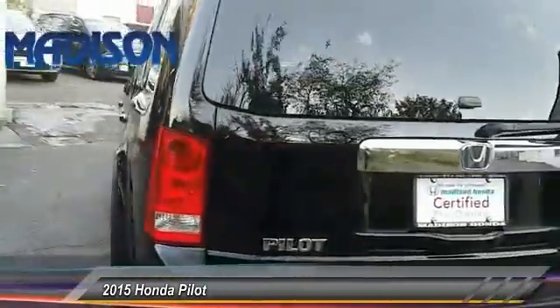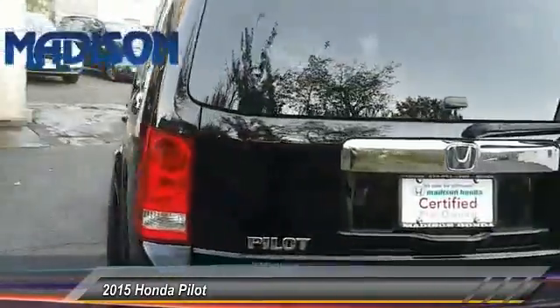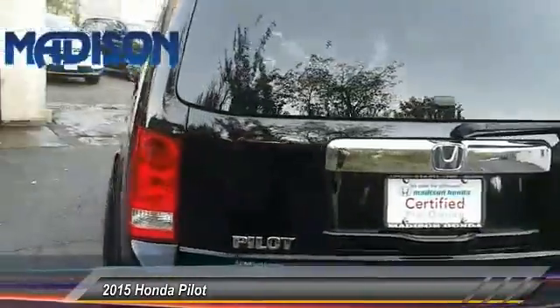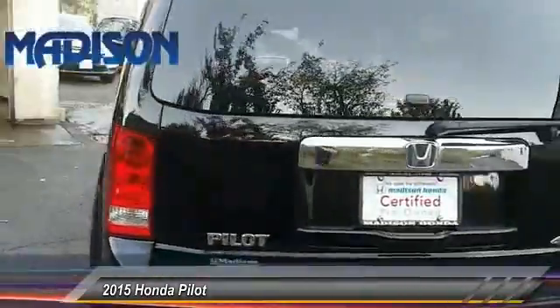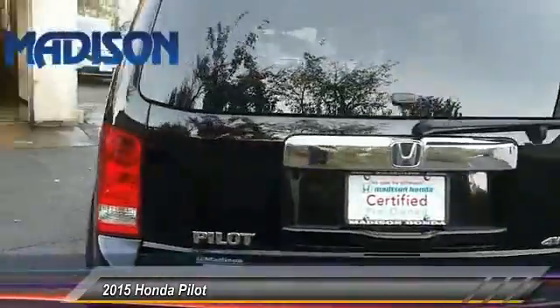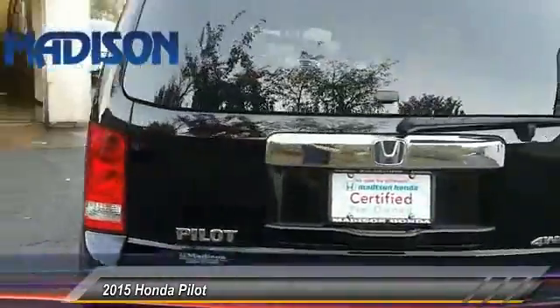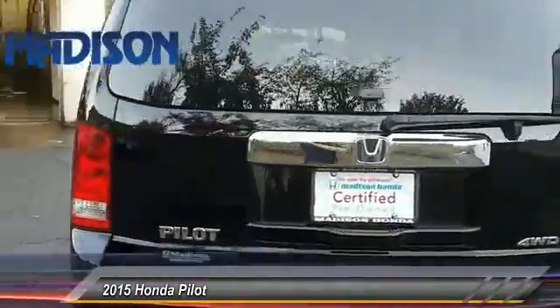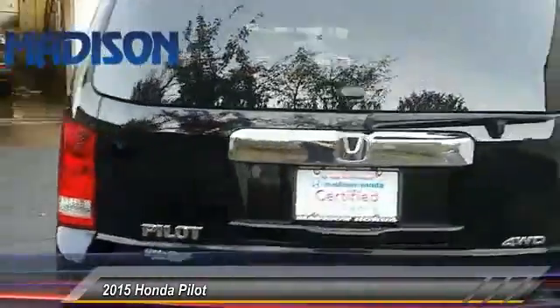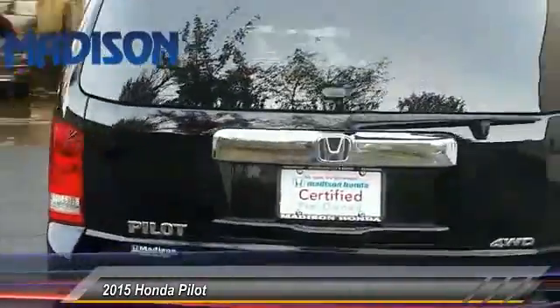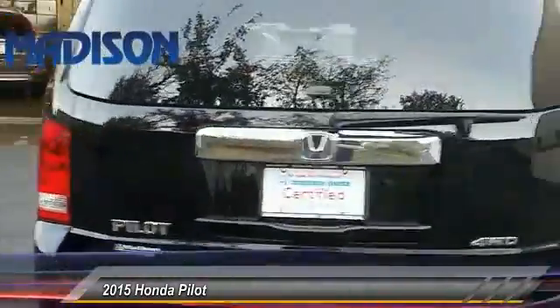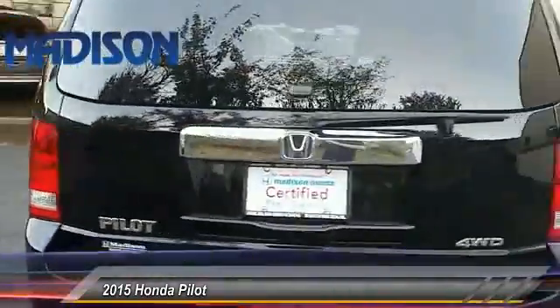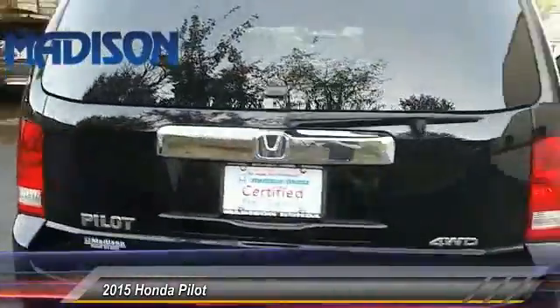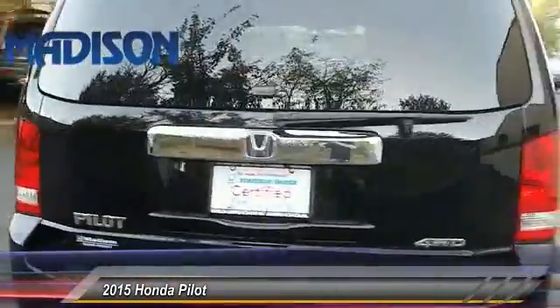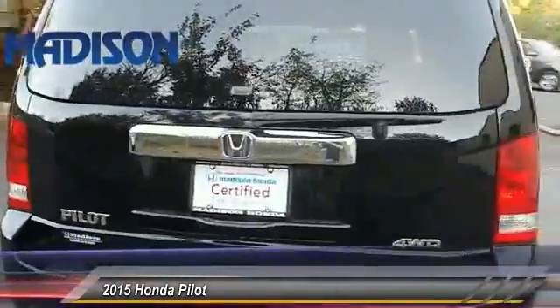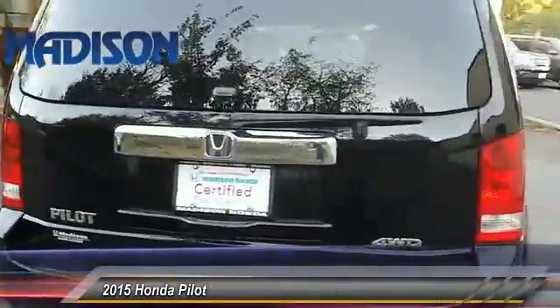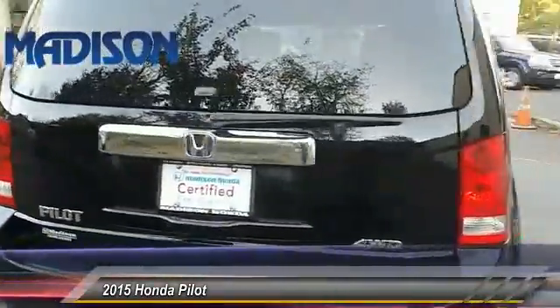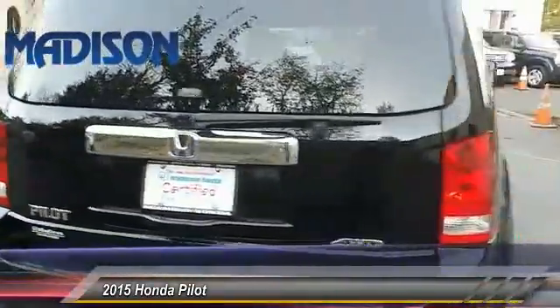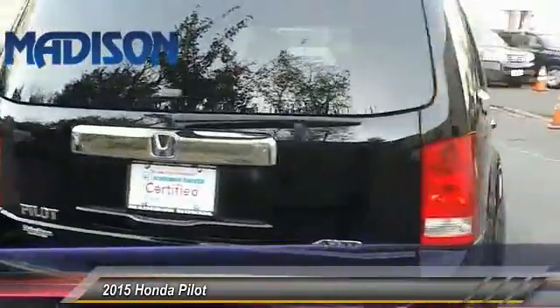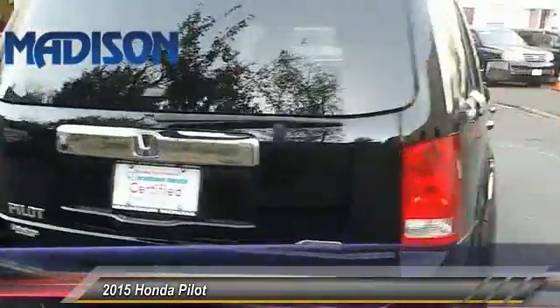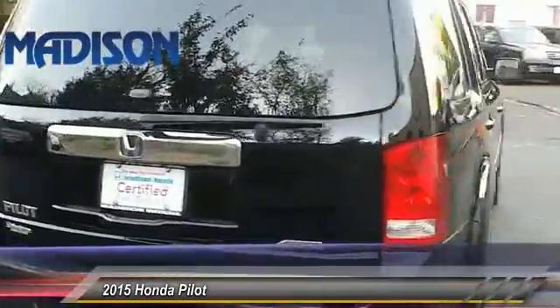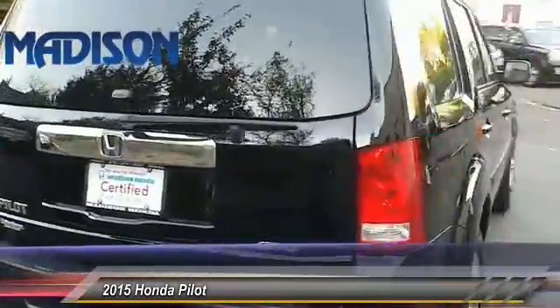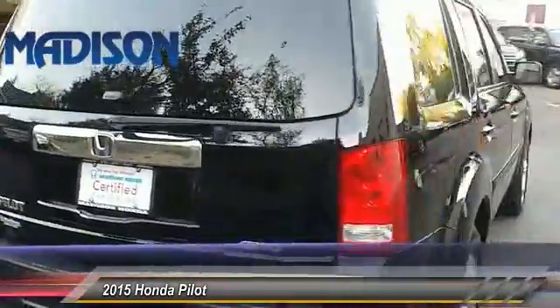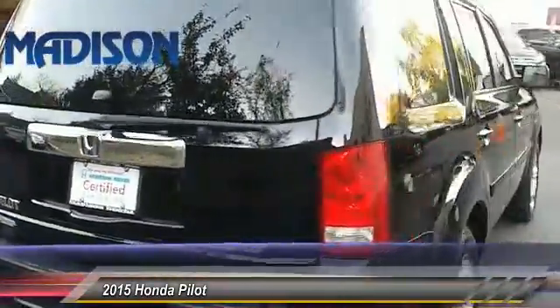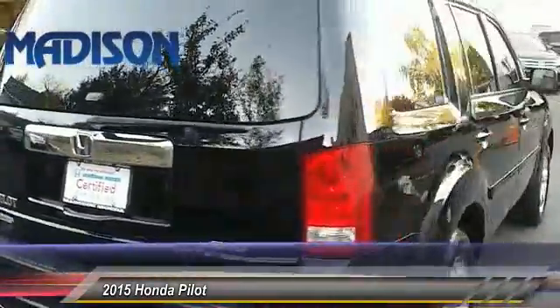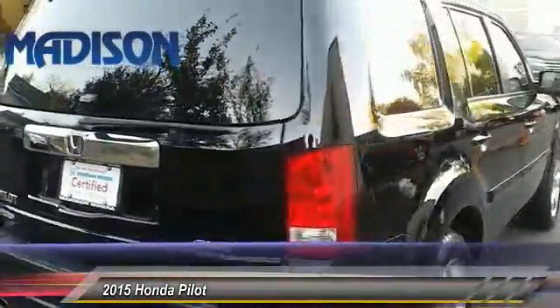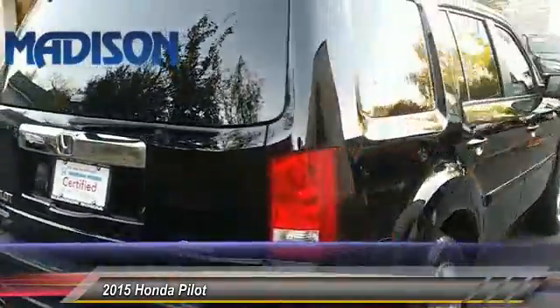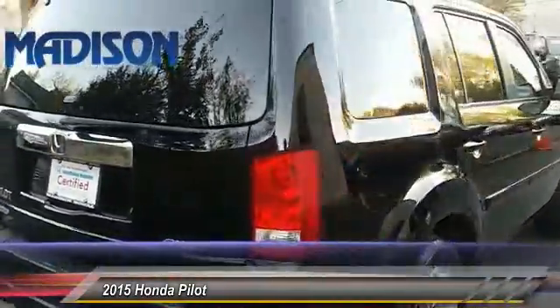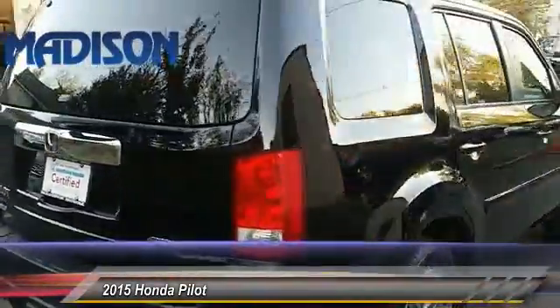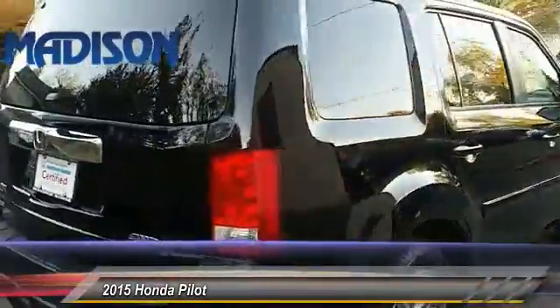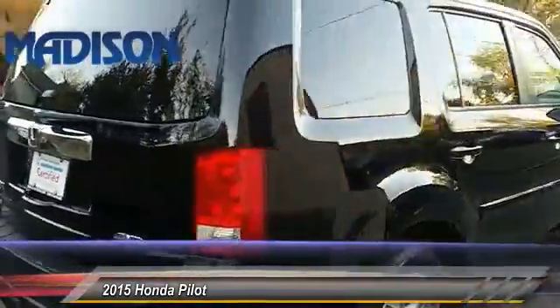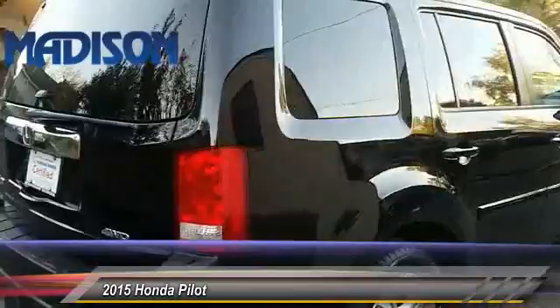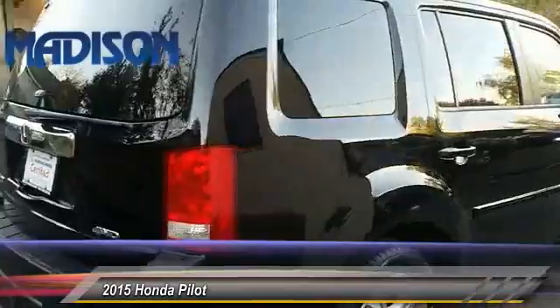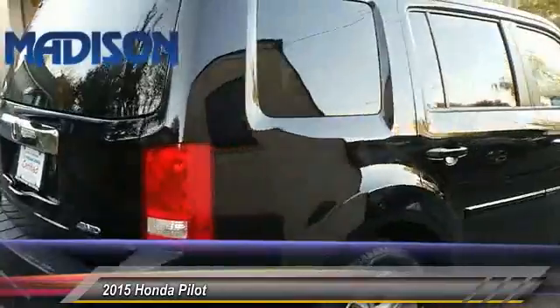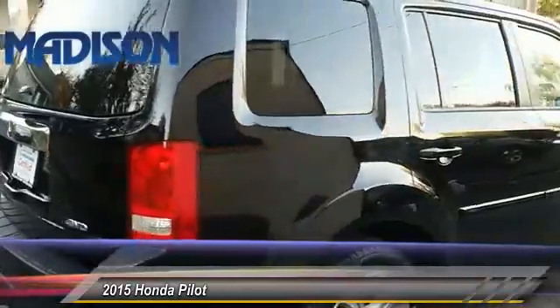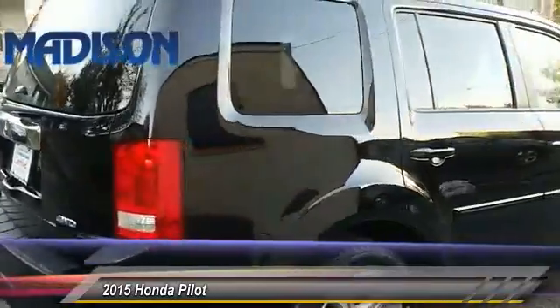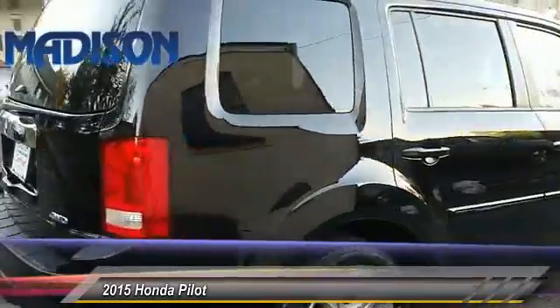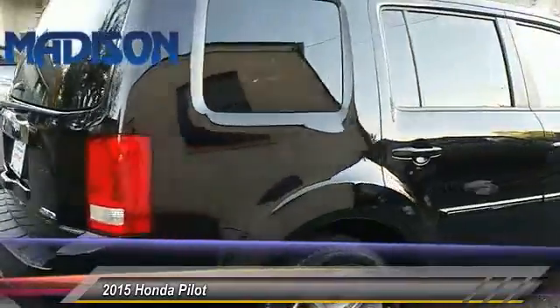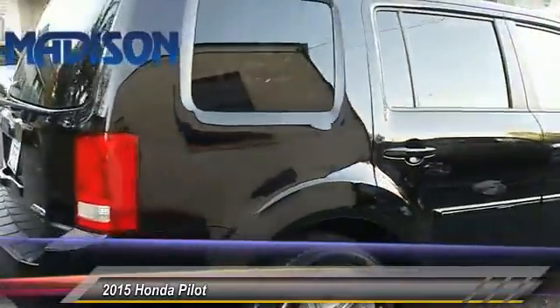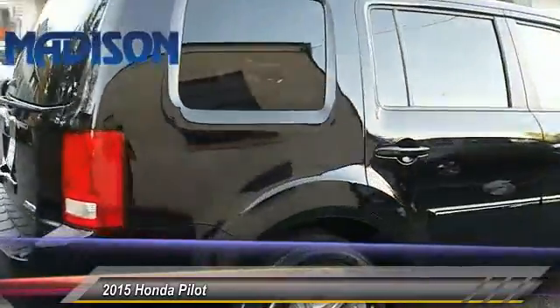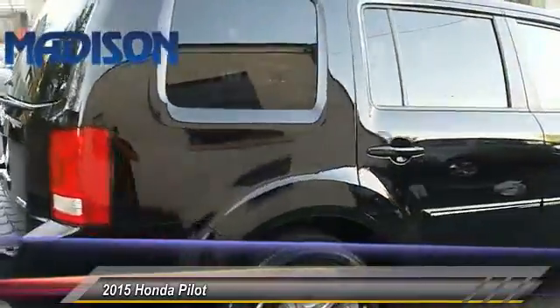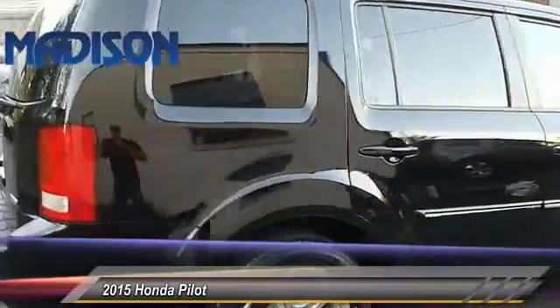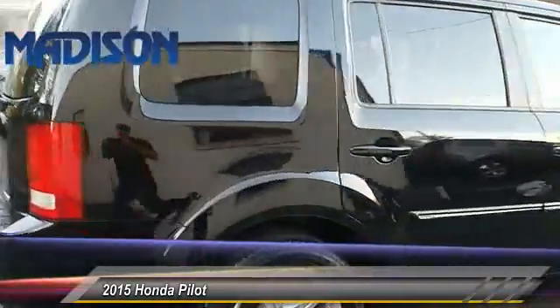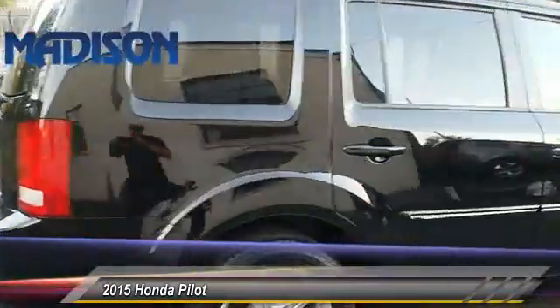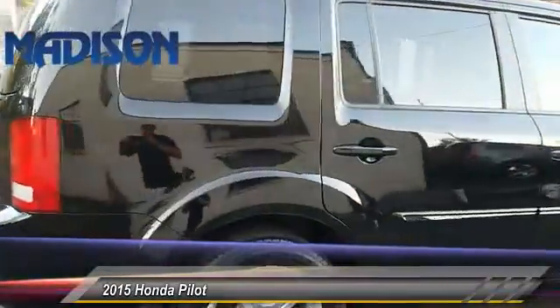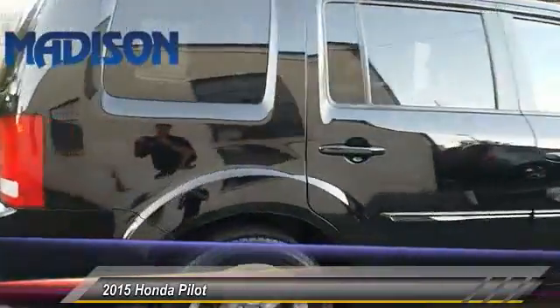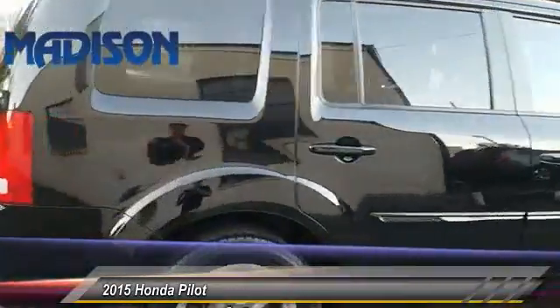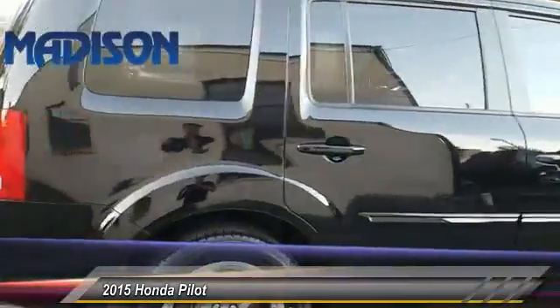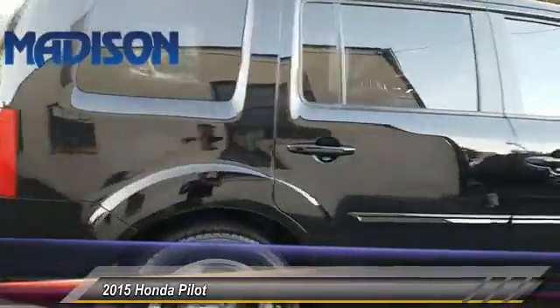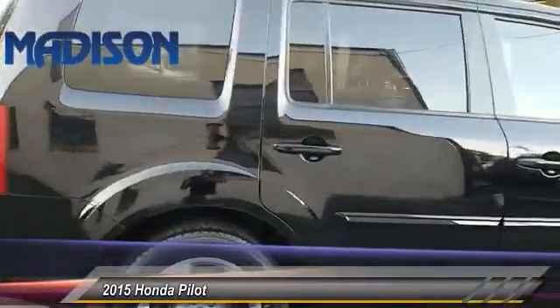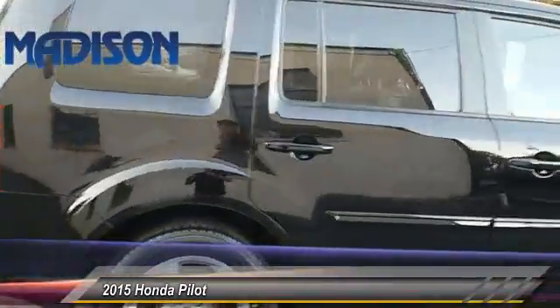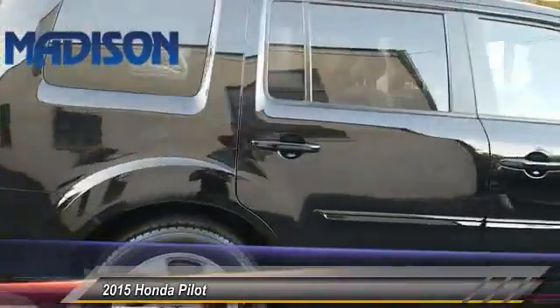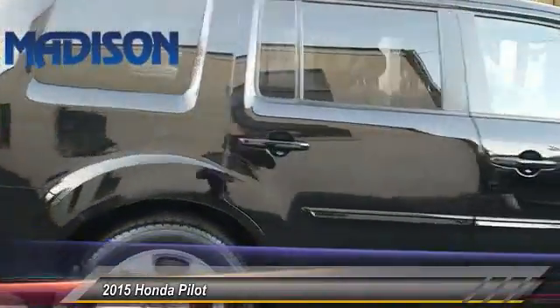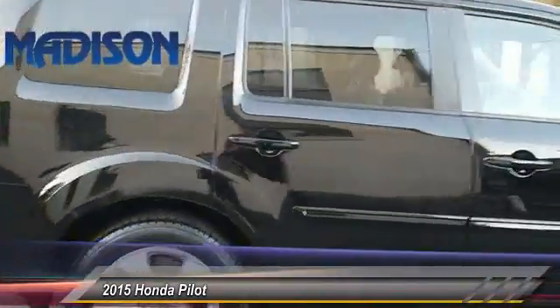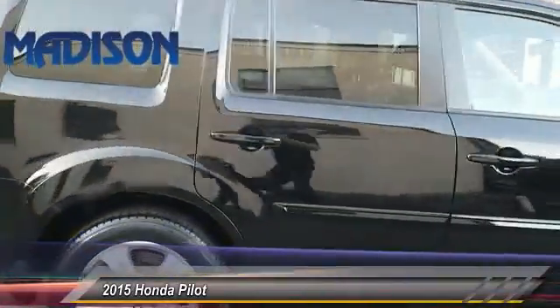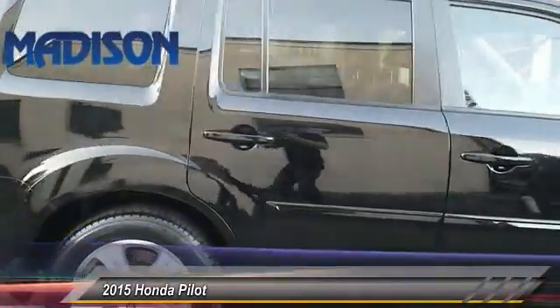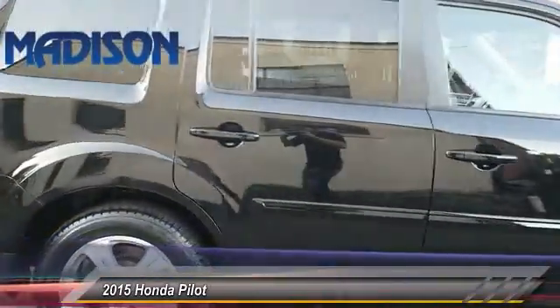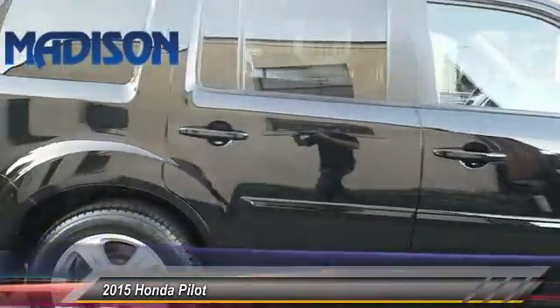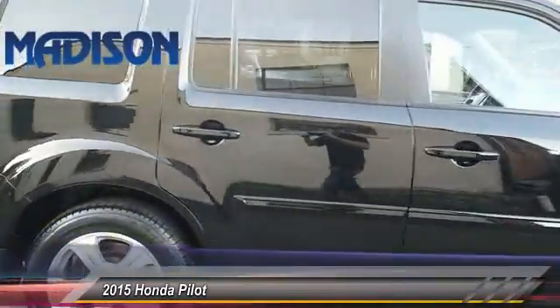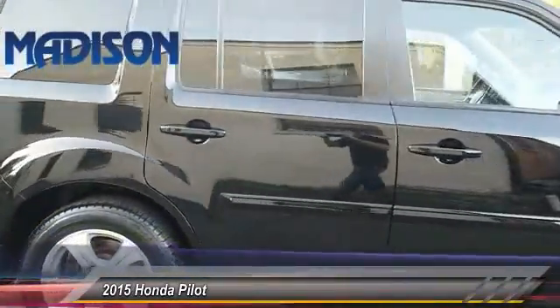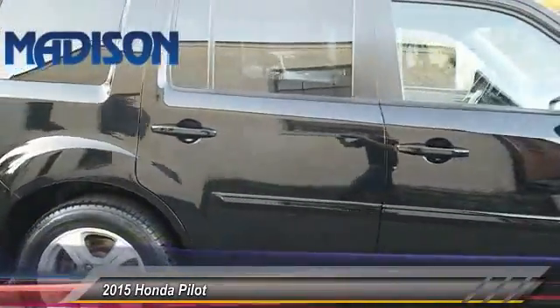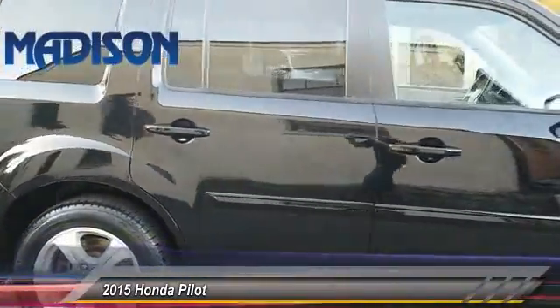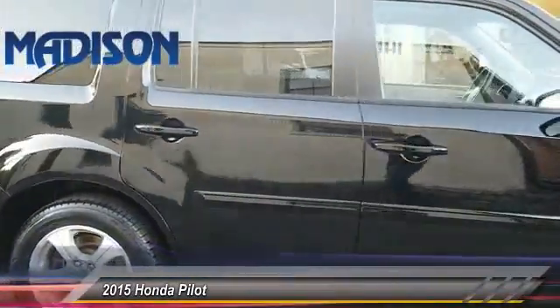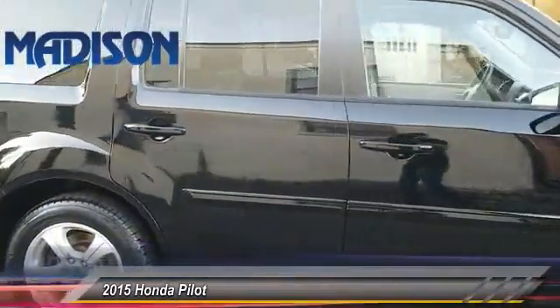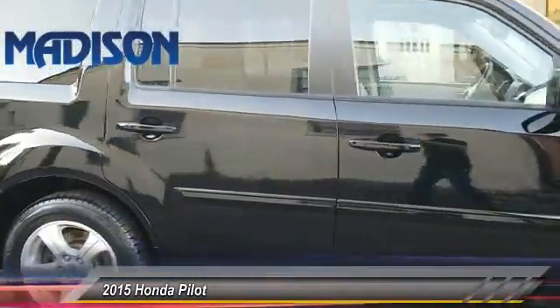This vehicle has less than 50,000 miles. Here are some of this vehicle's great options: stability control.